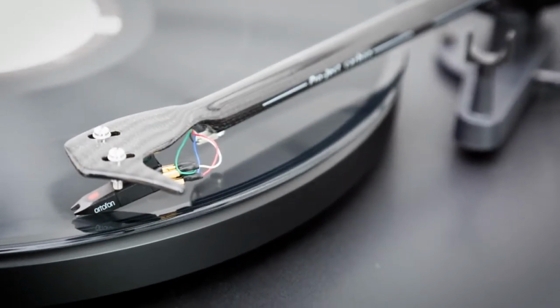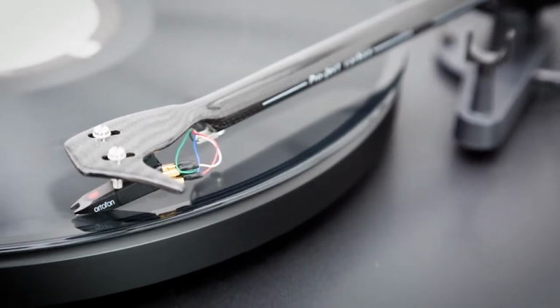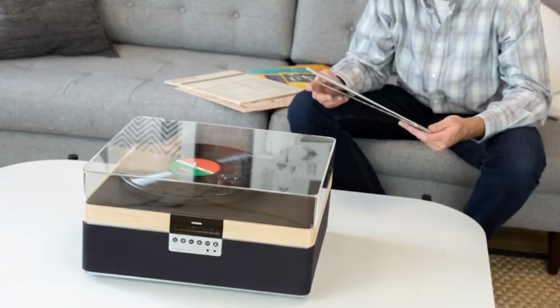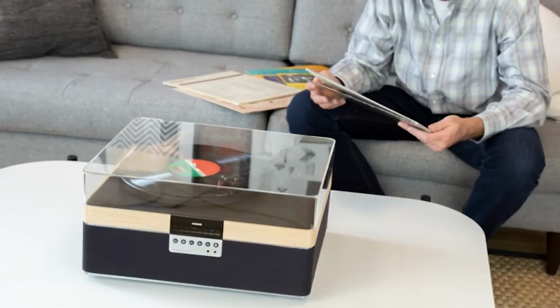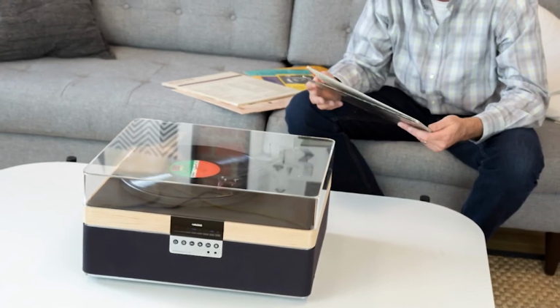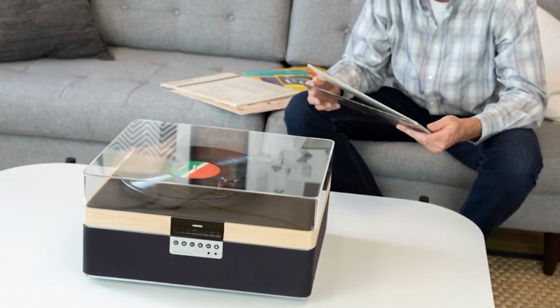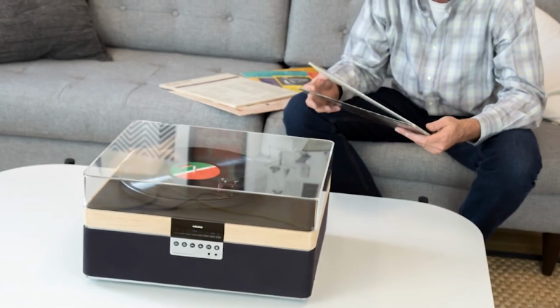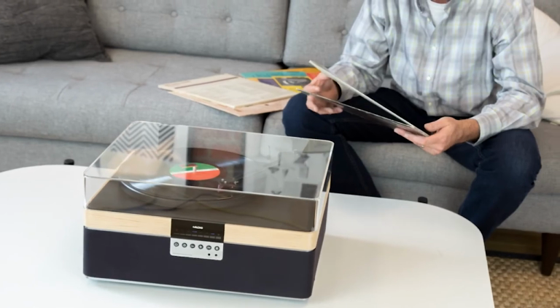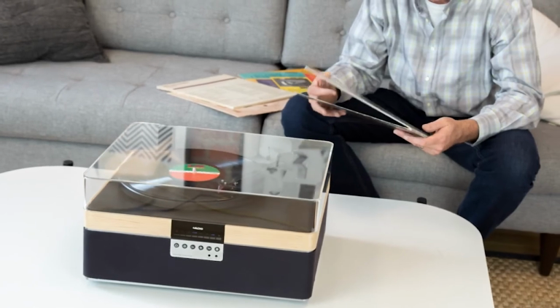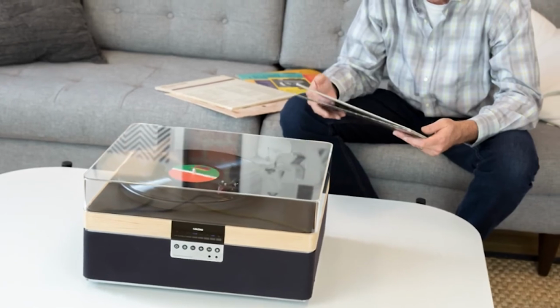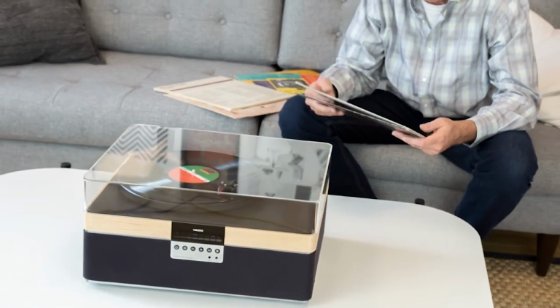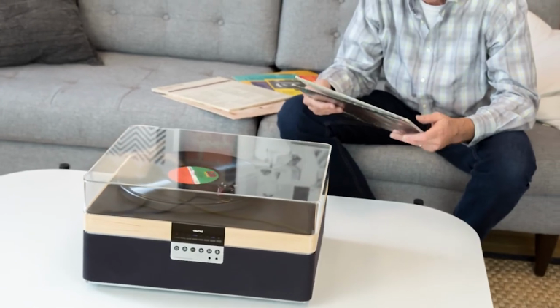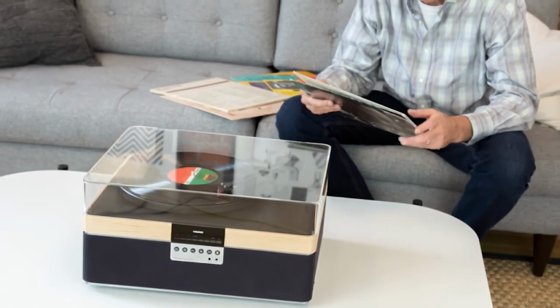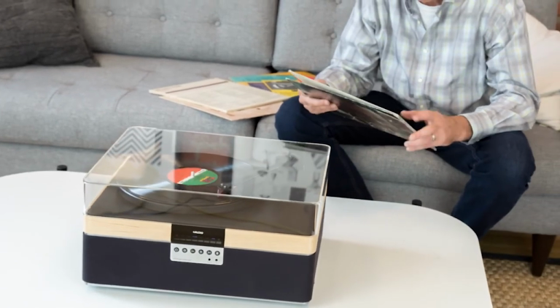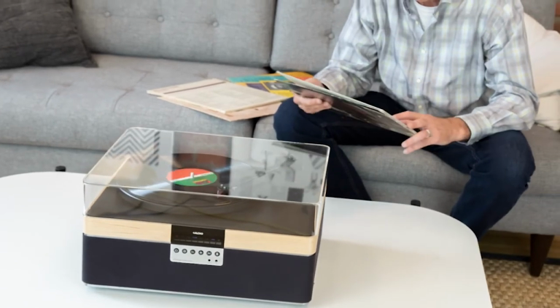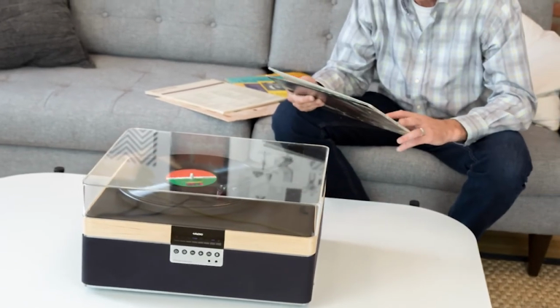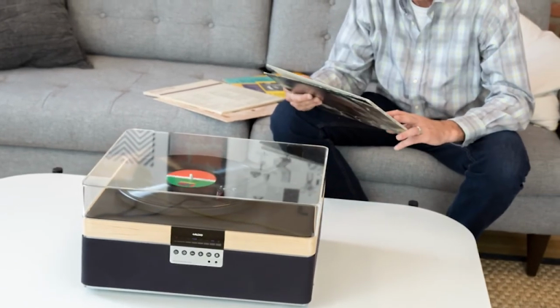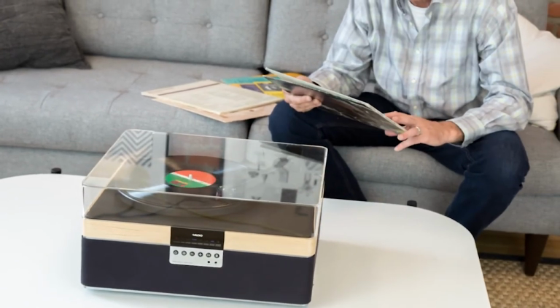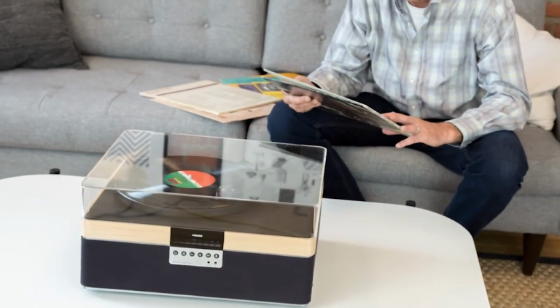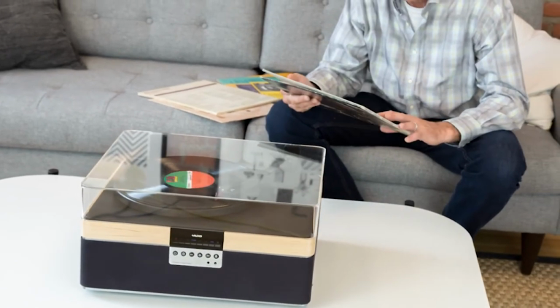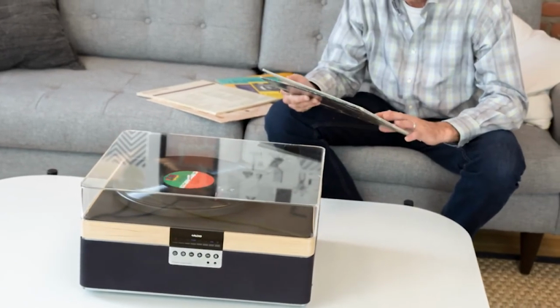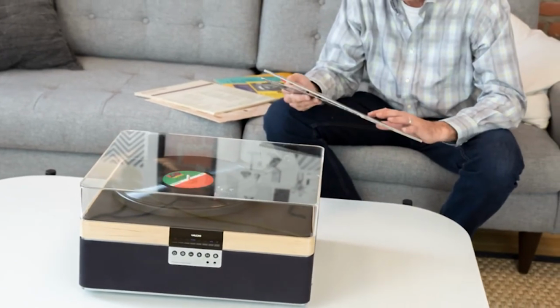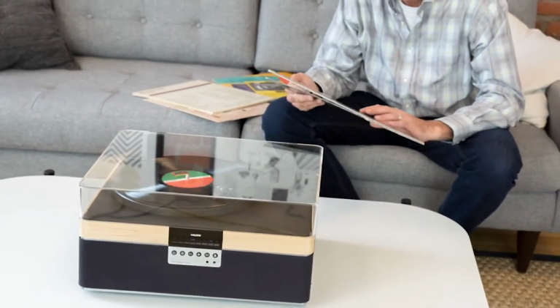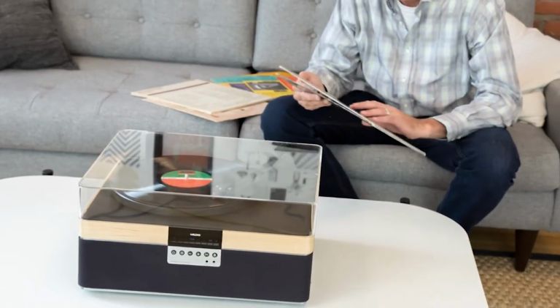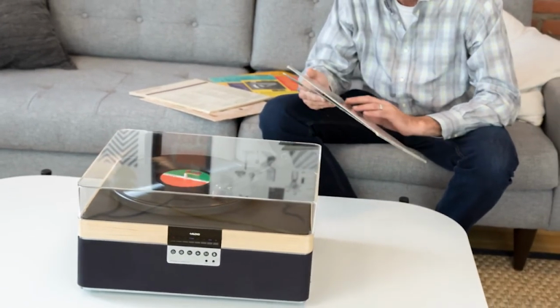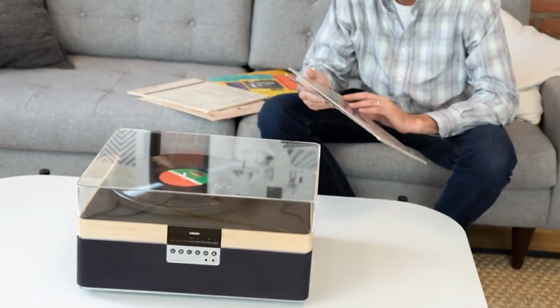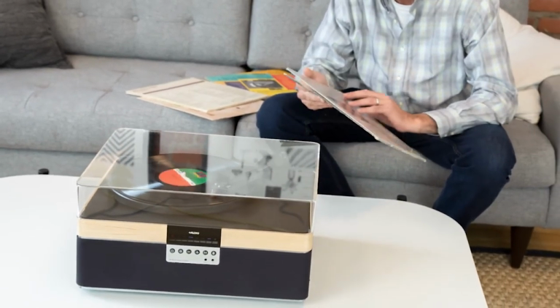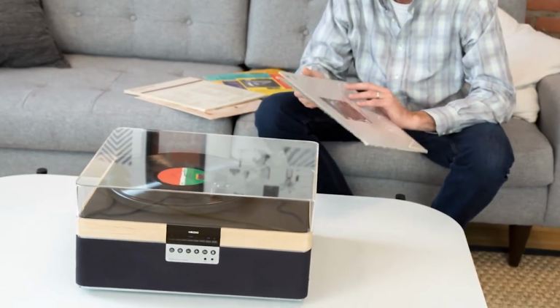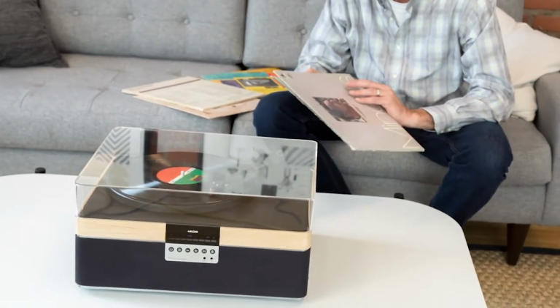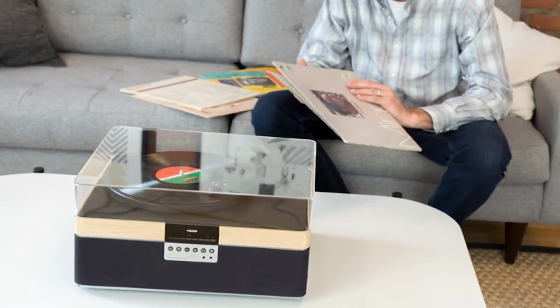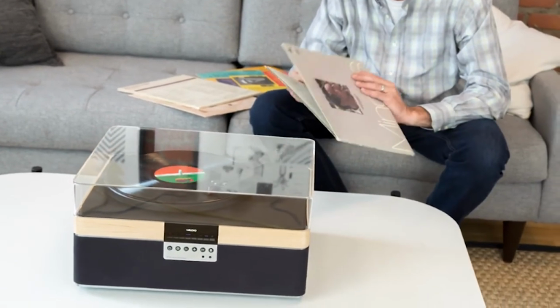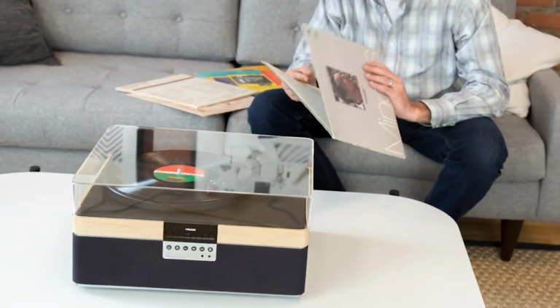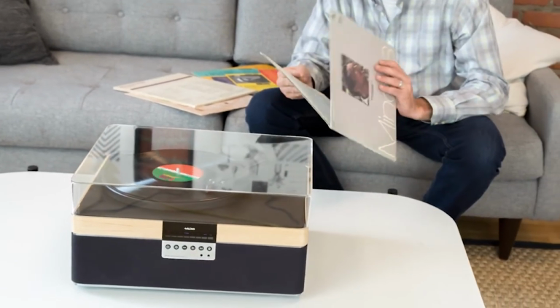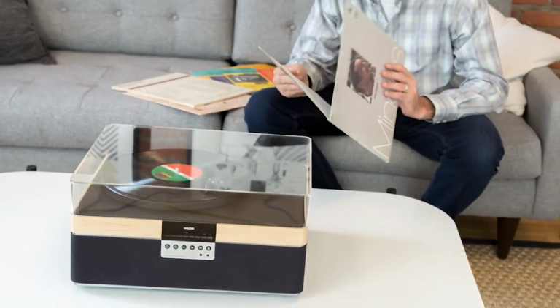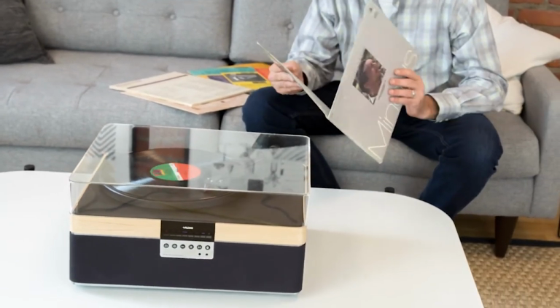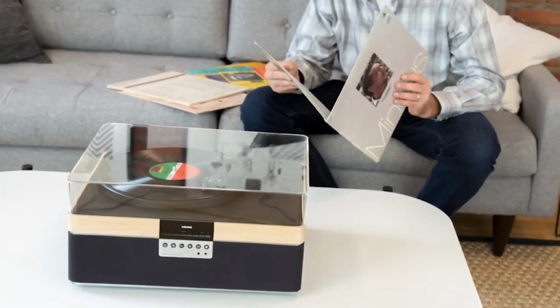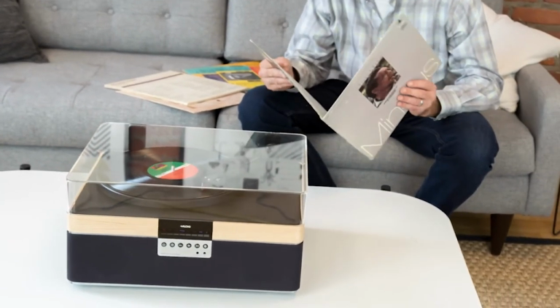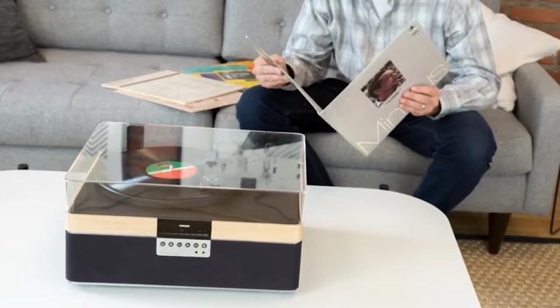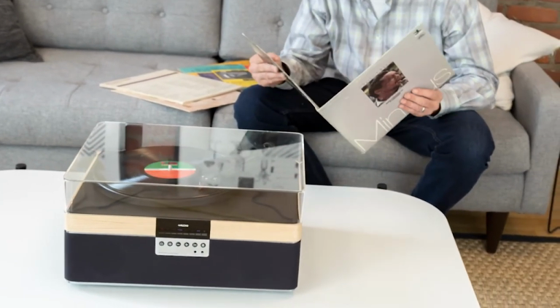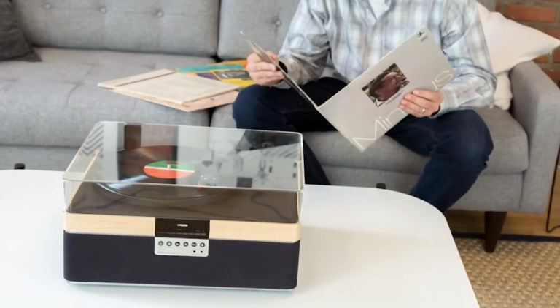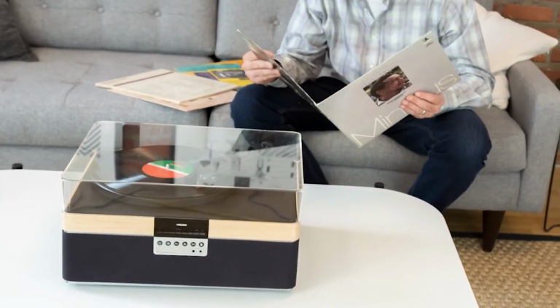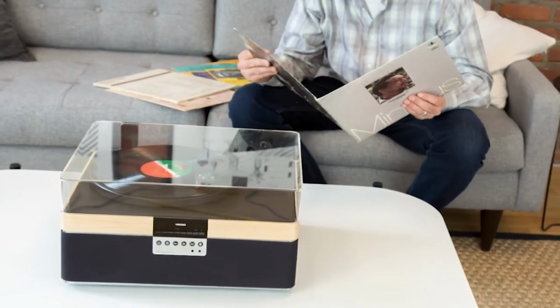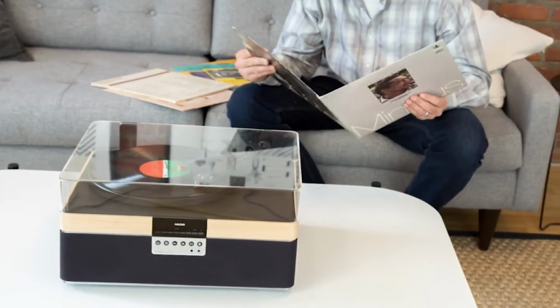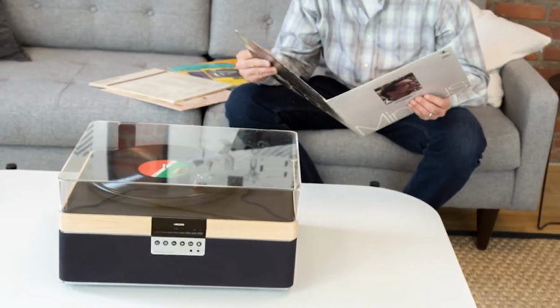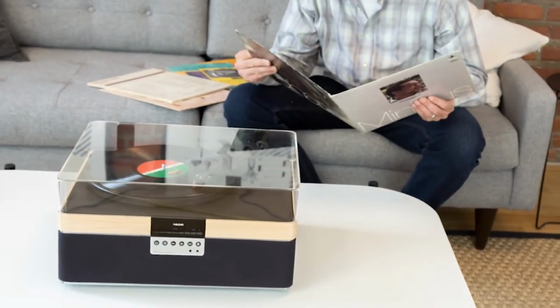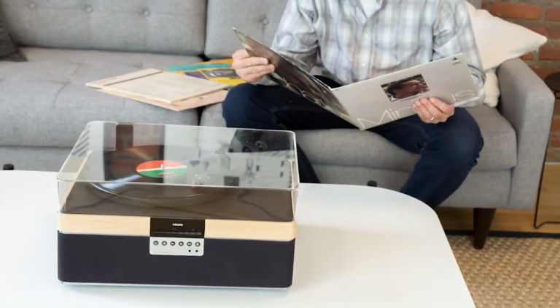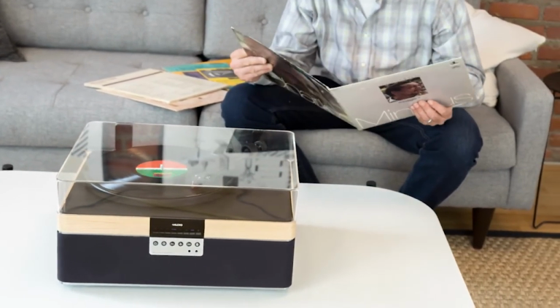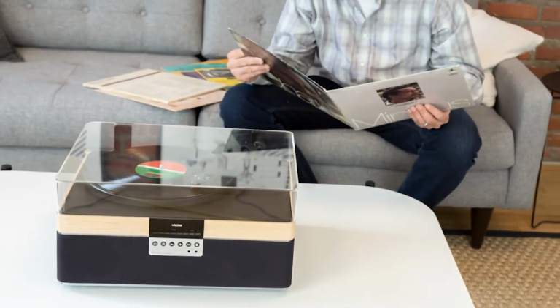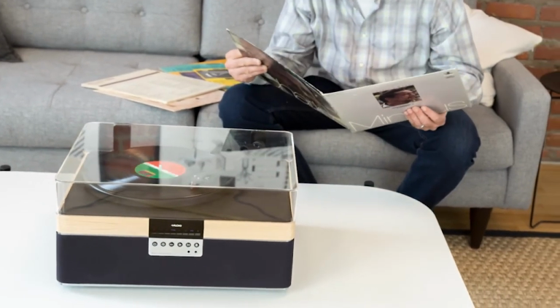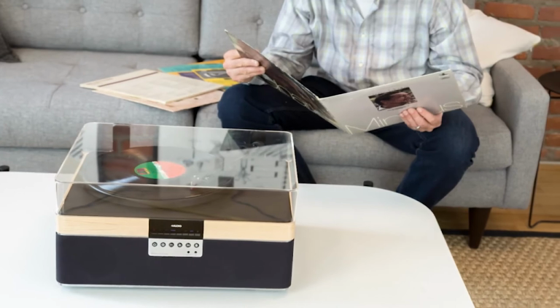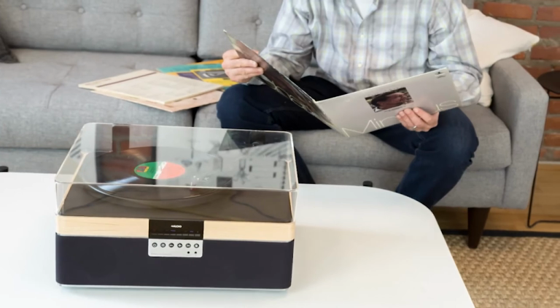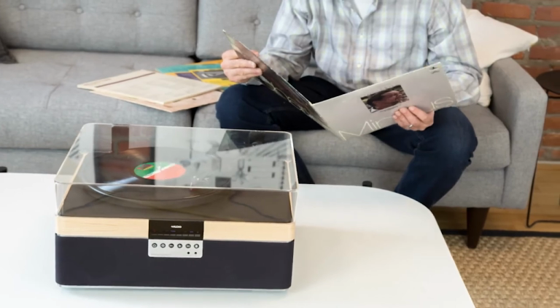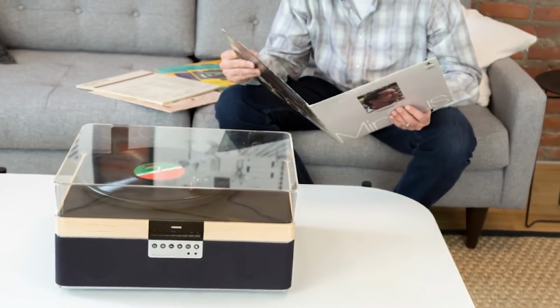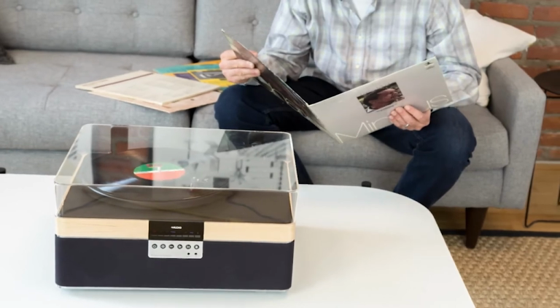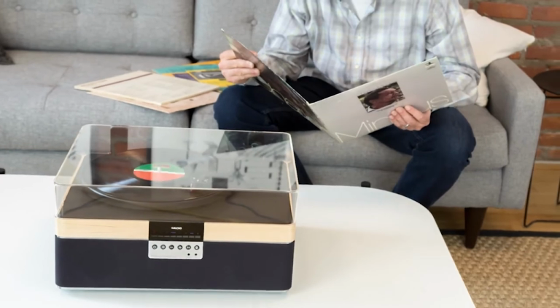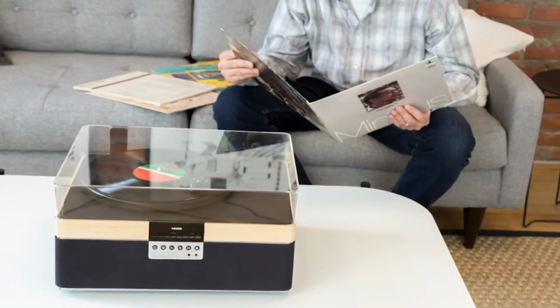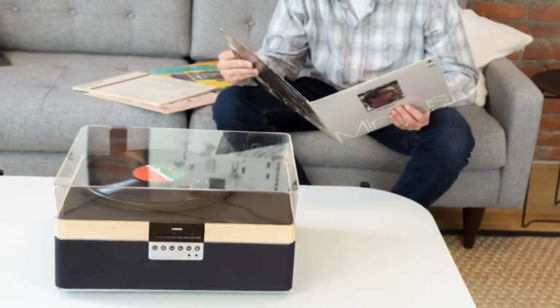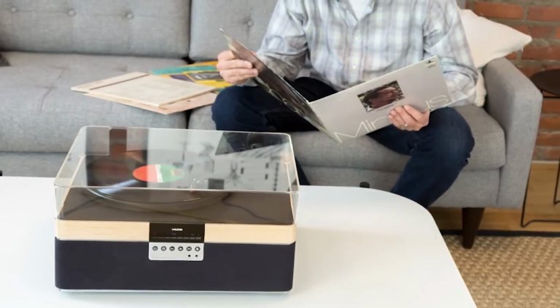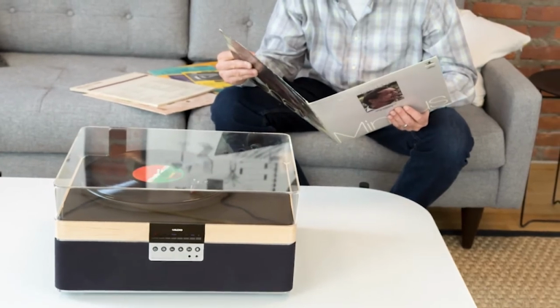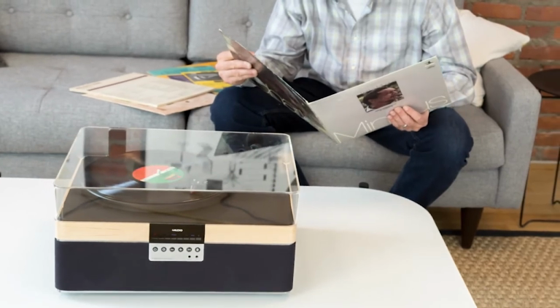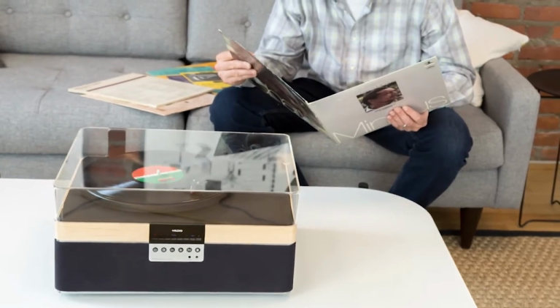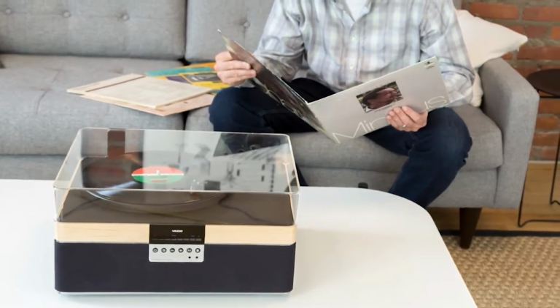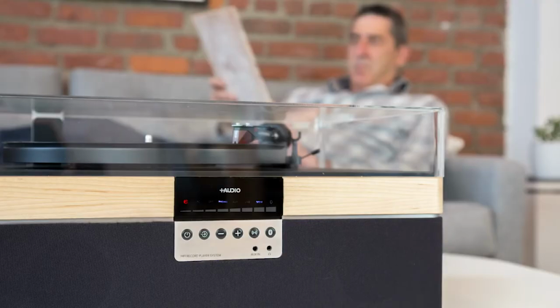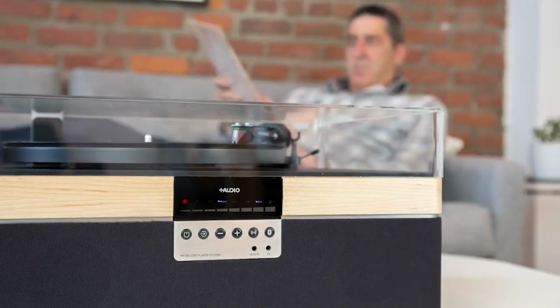With the Plus Record Player's wide mode, you'll feel like you're listening to separate speakers. It's a room-enveloping experience.